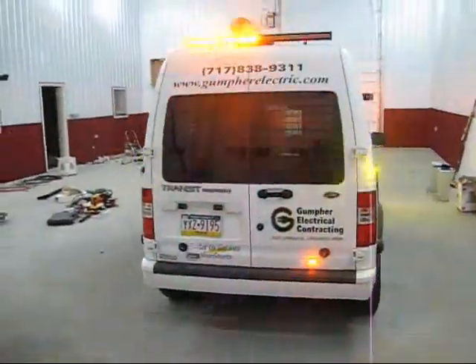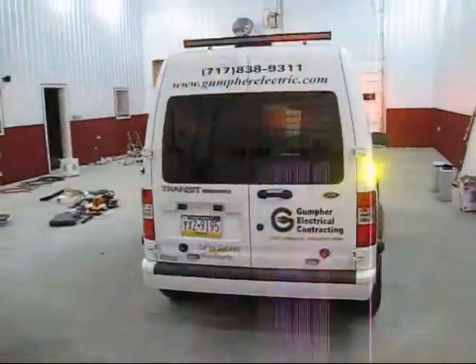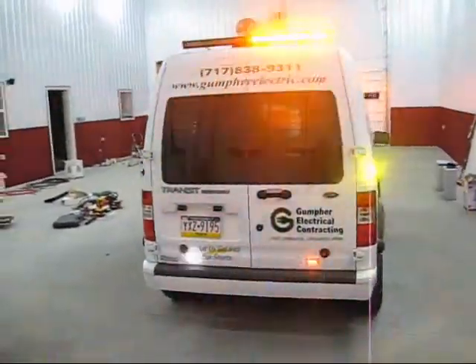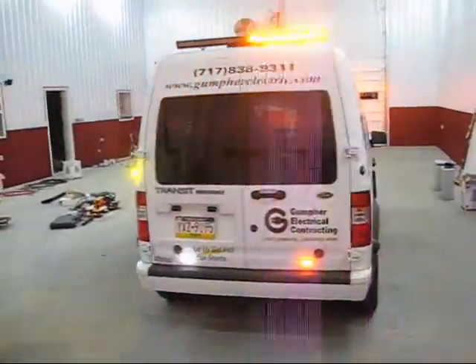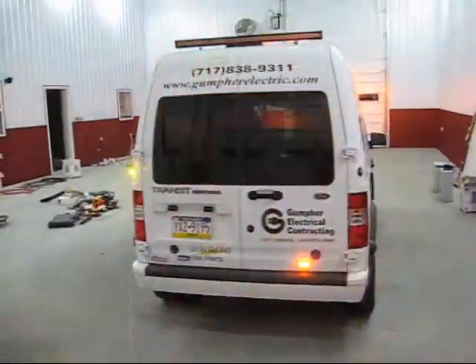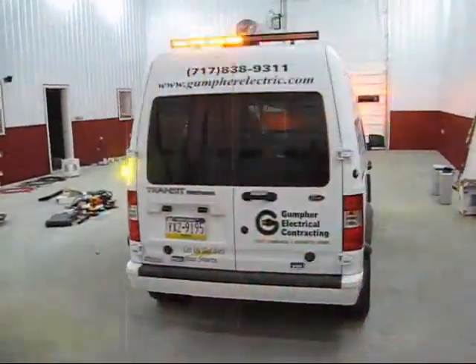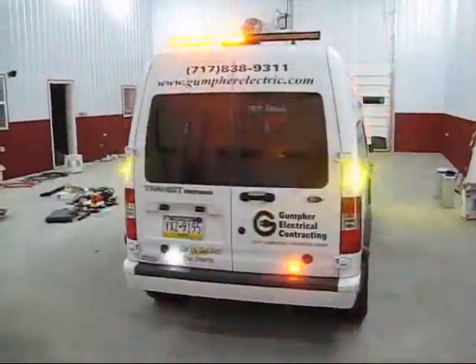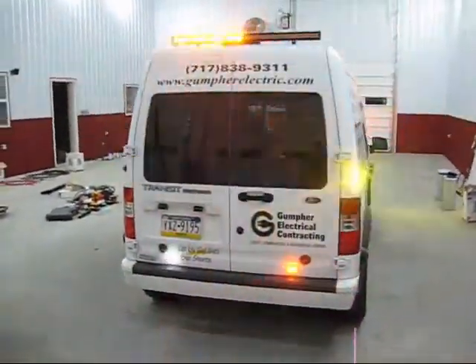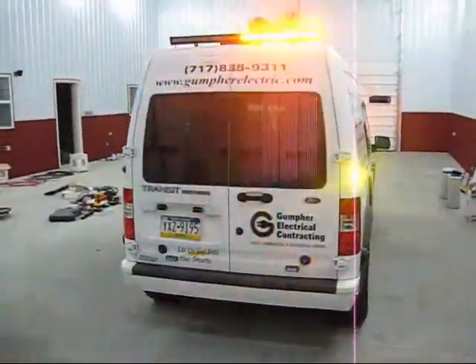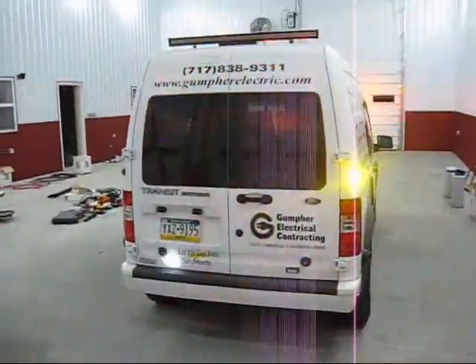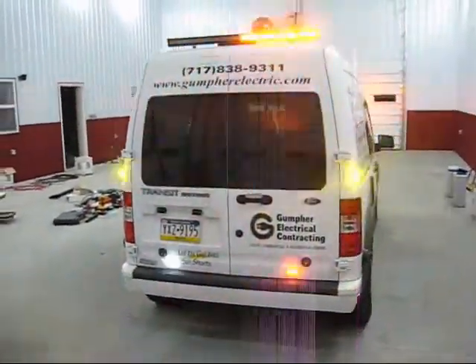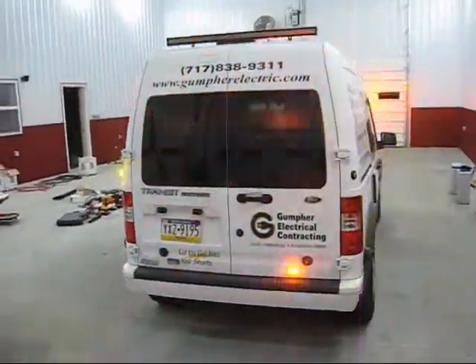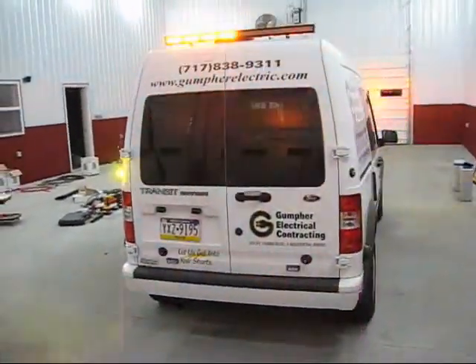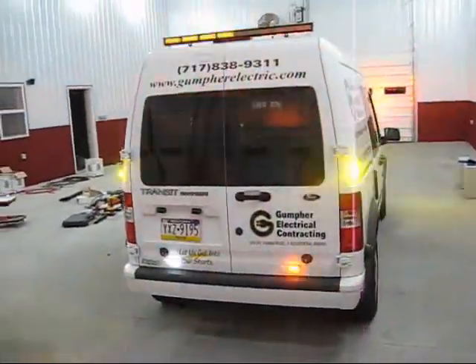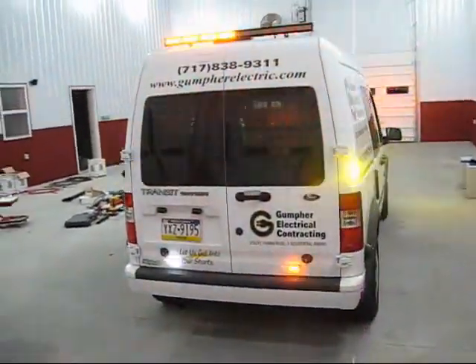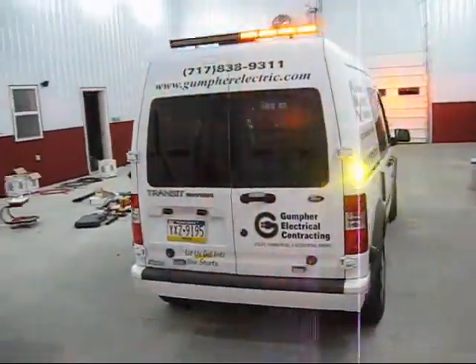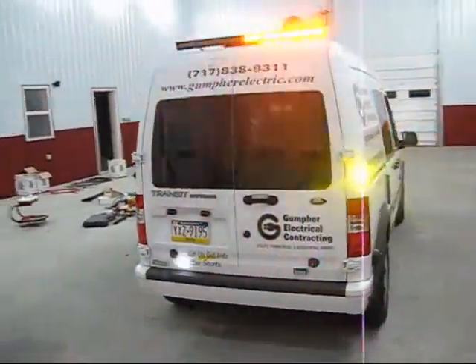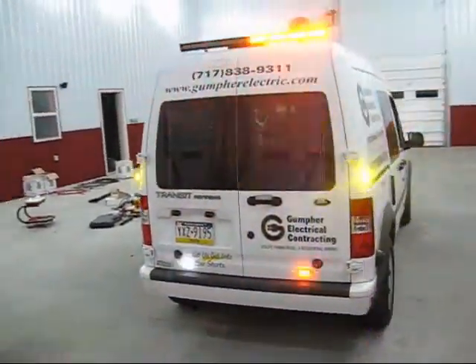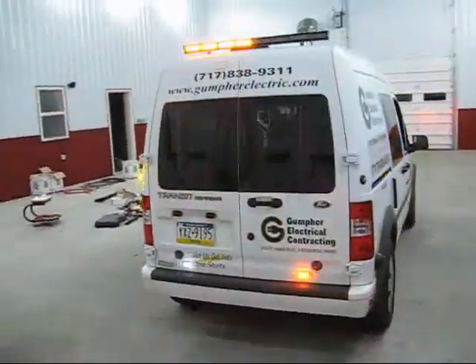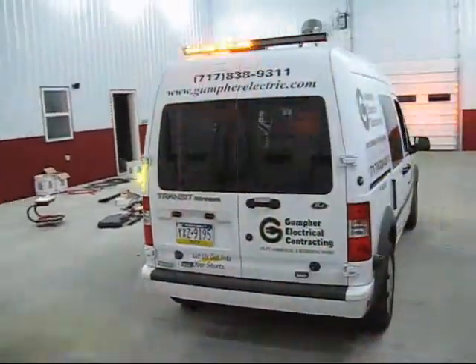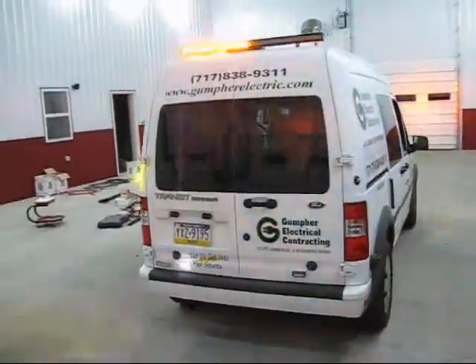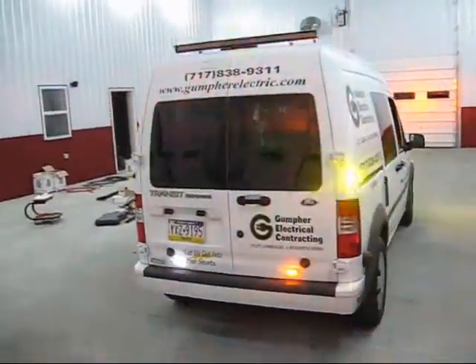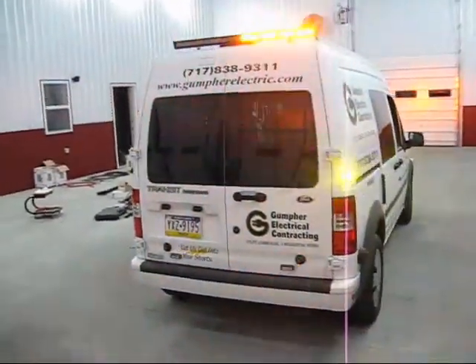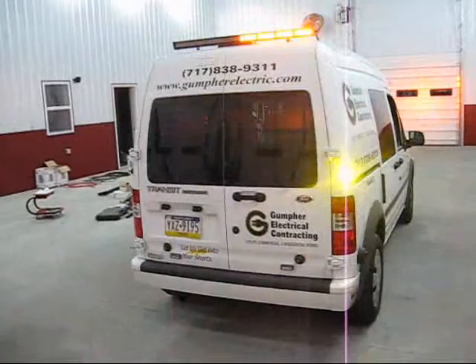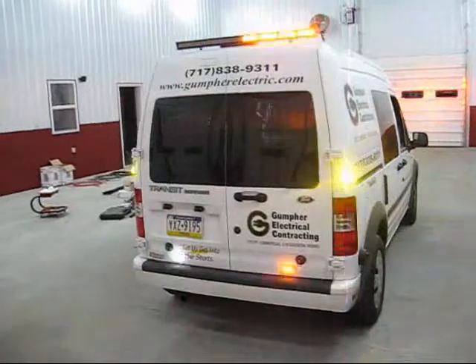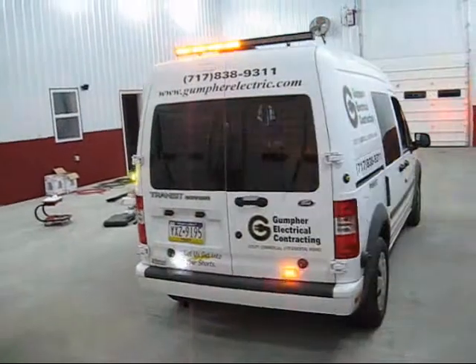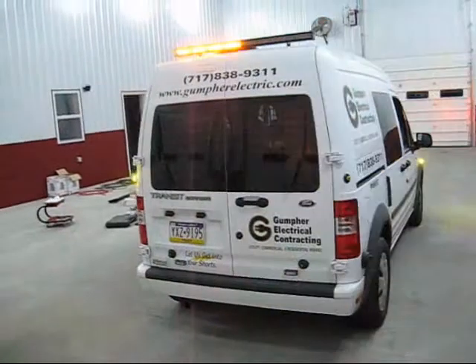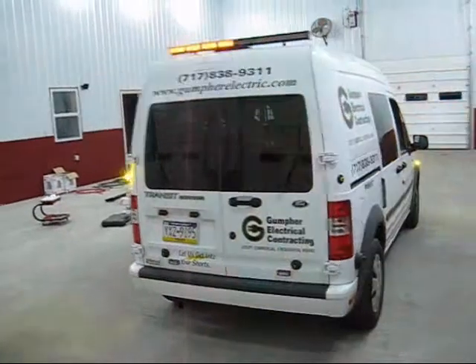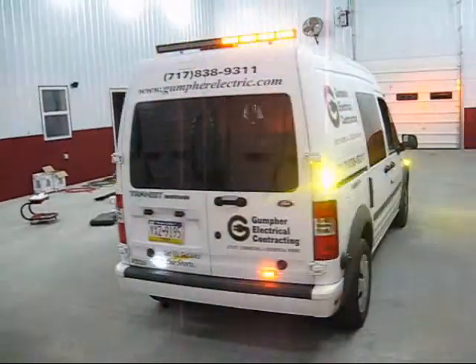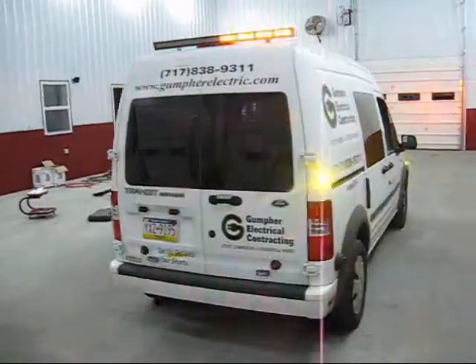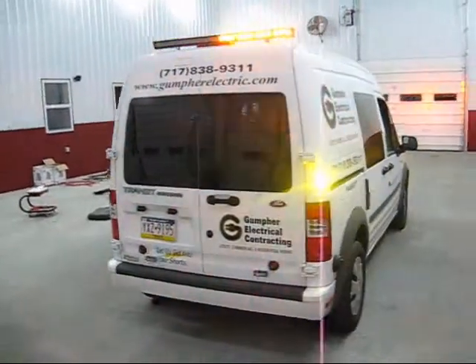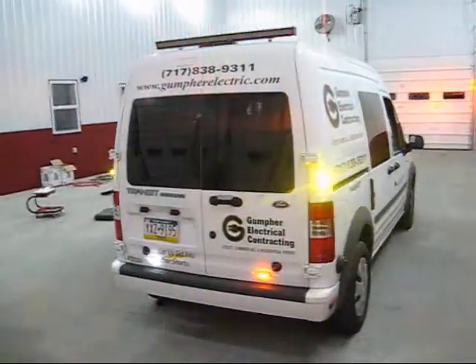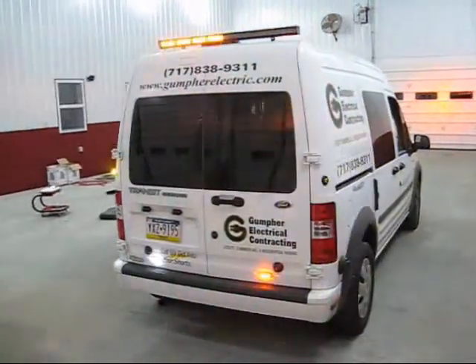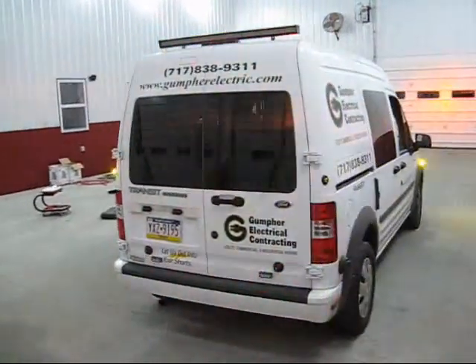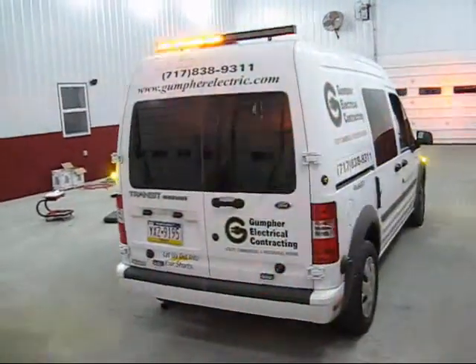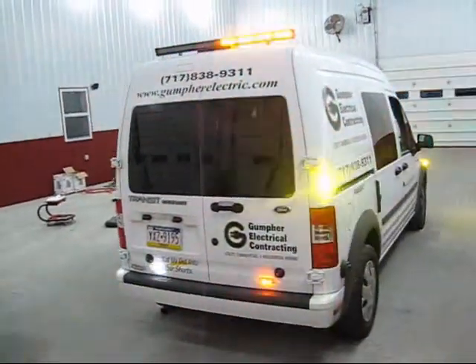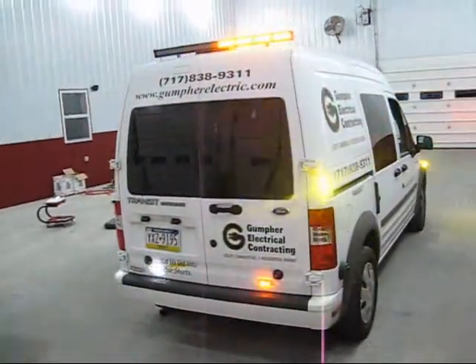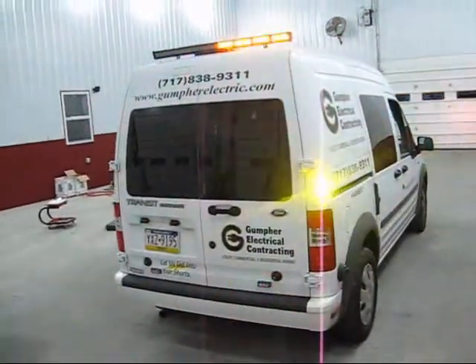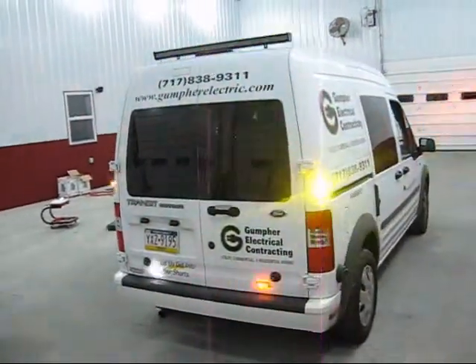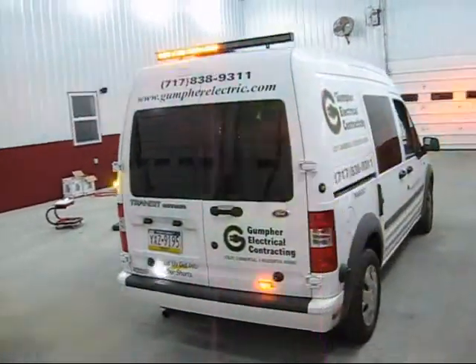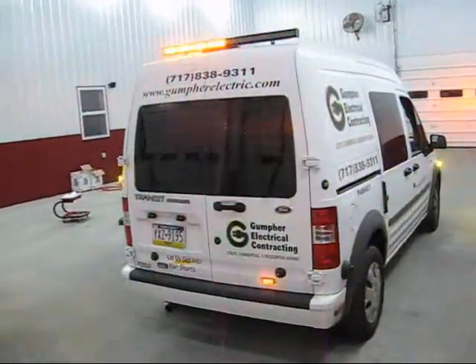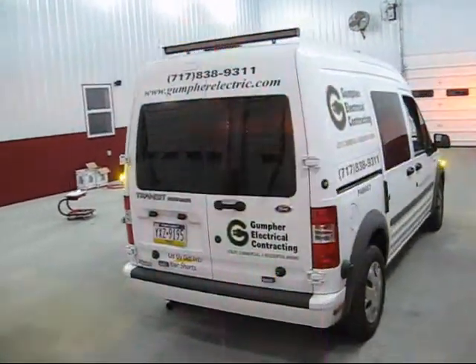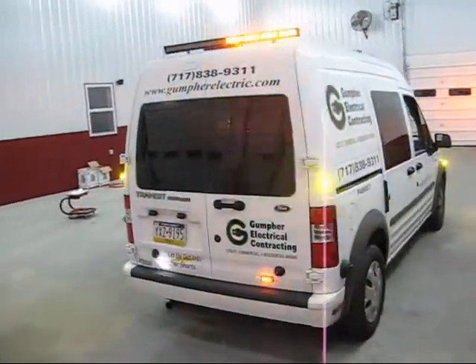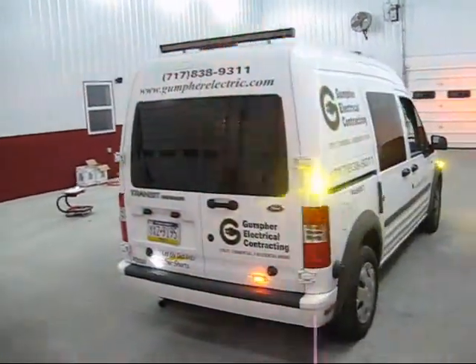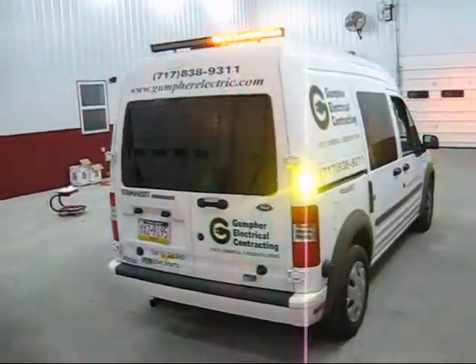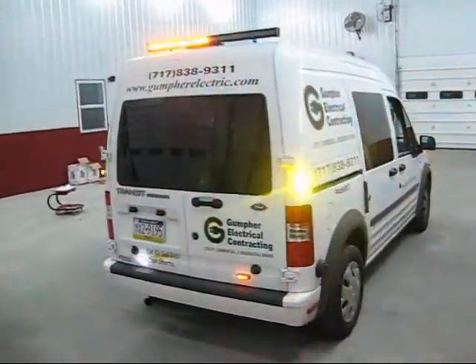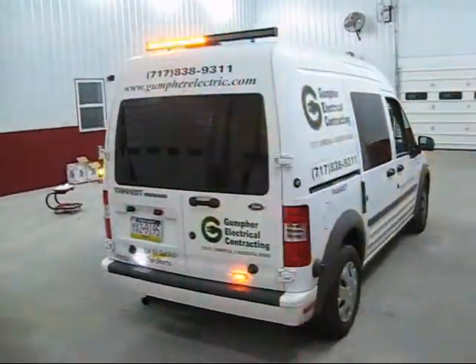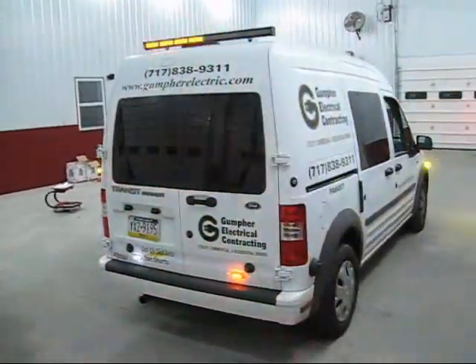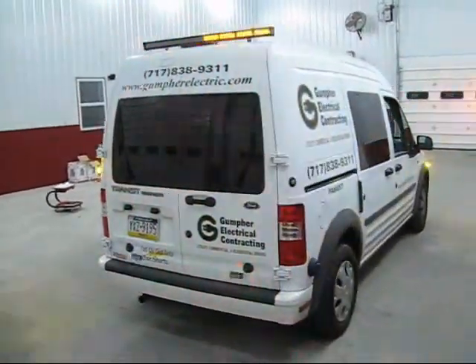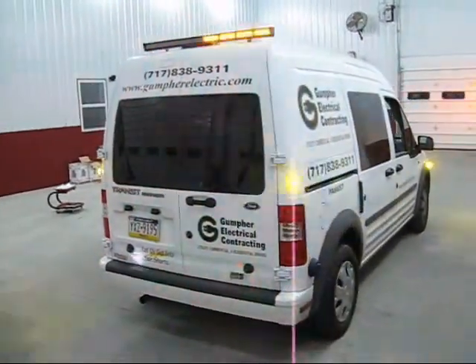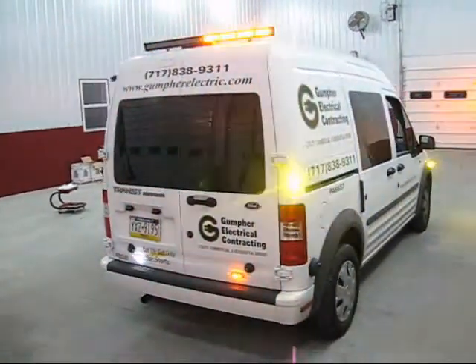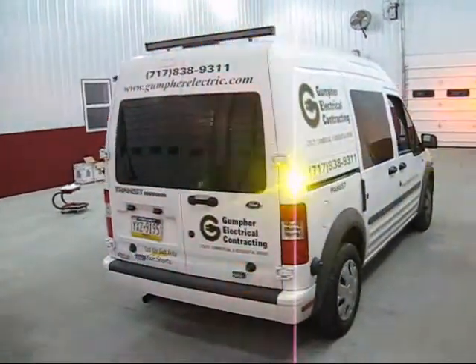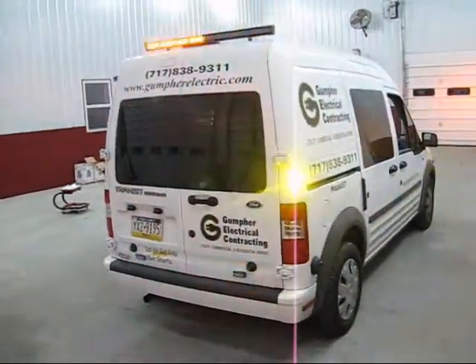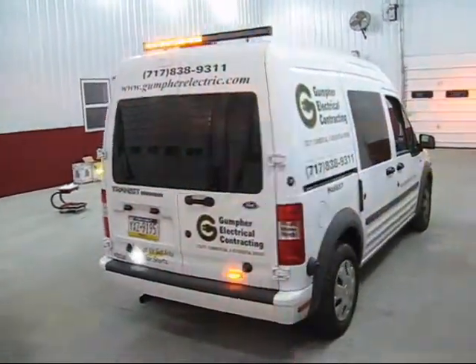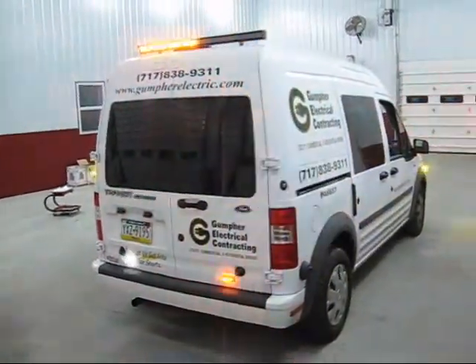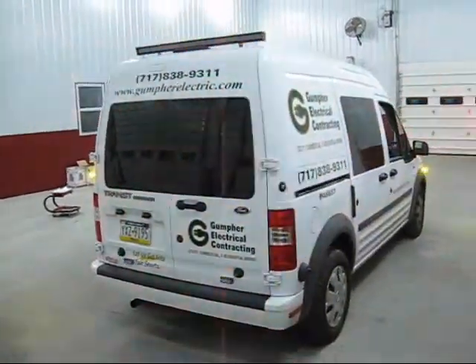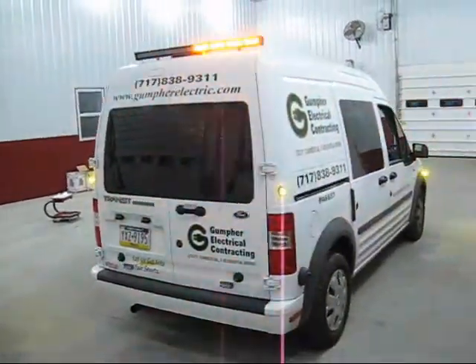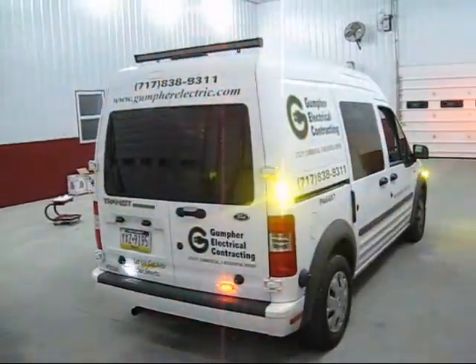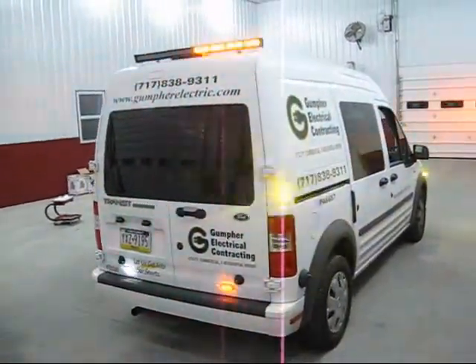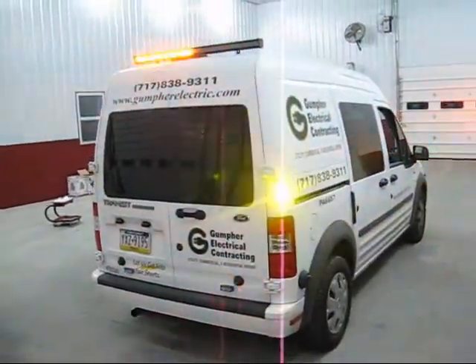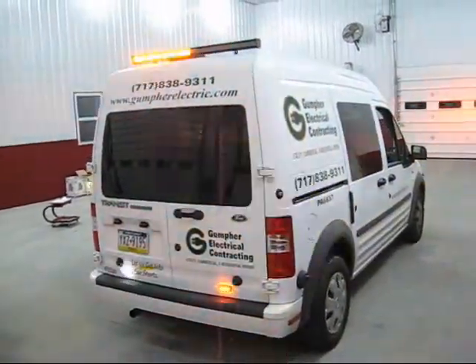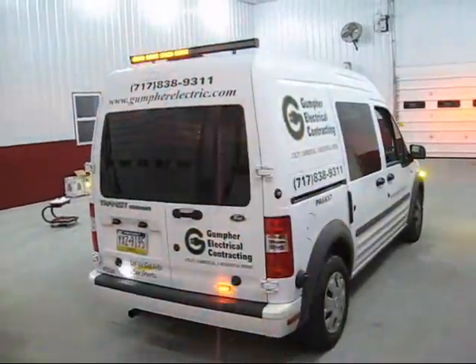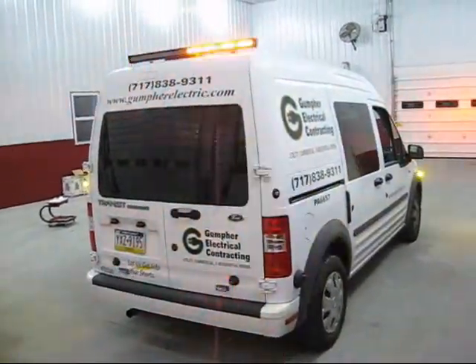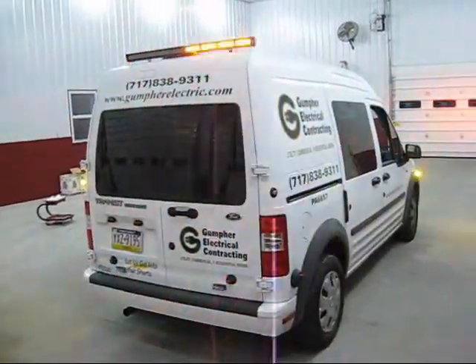We can be visited at 911rapidresponse.com, your emergency vehicle builder.